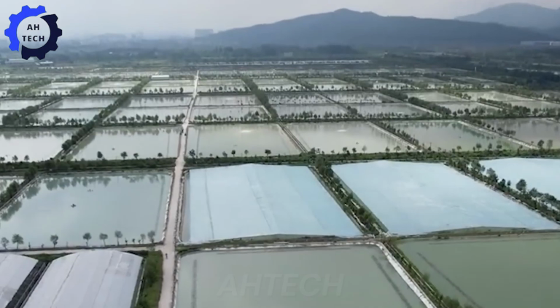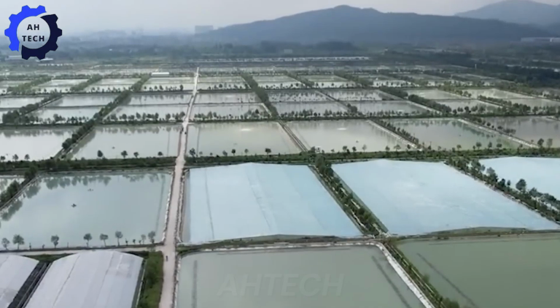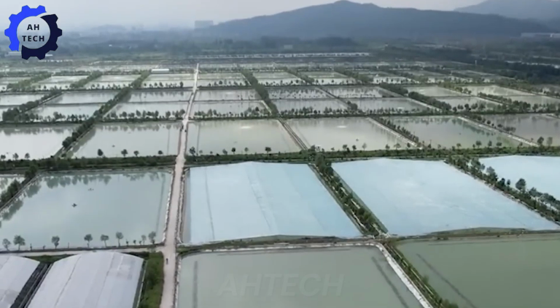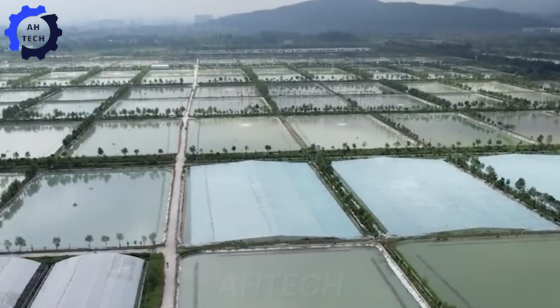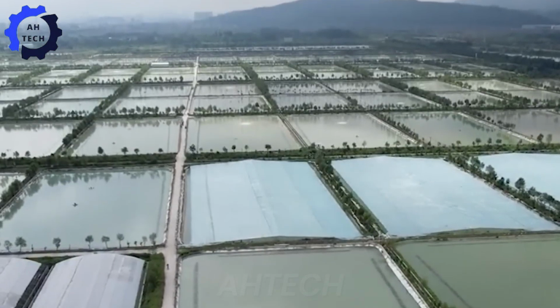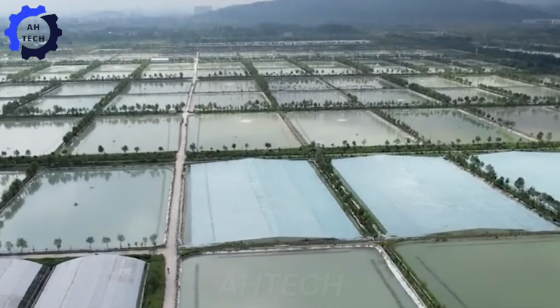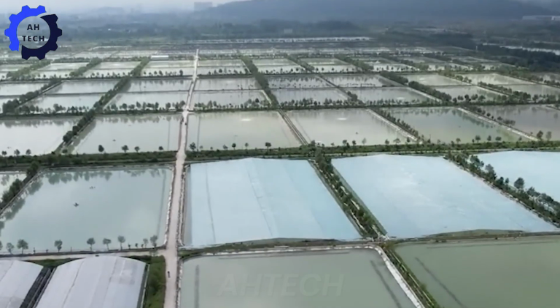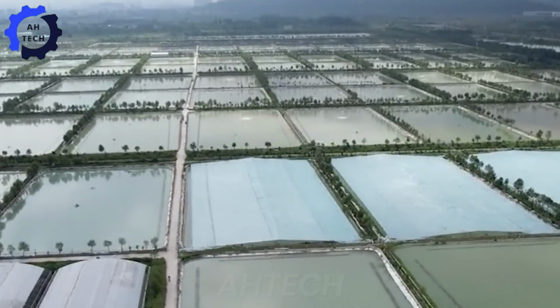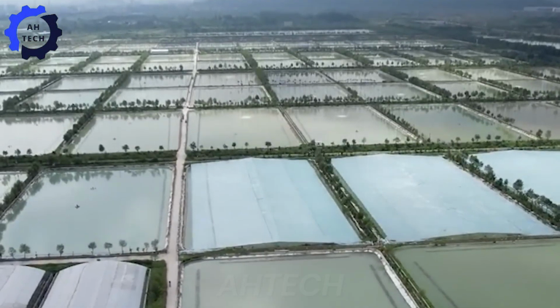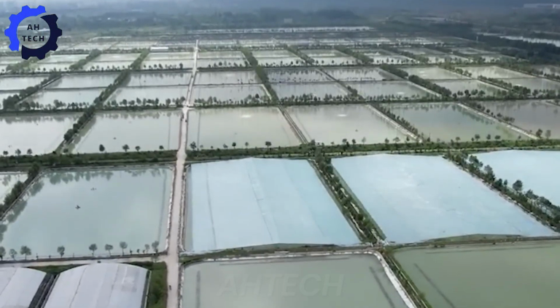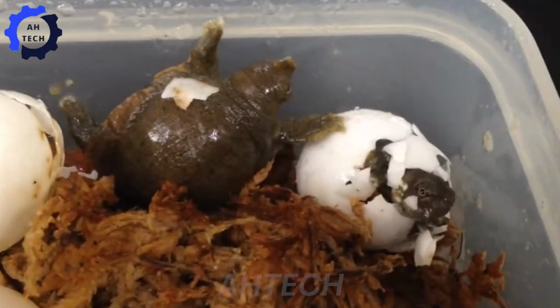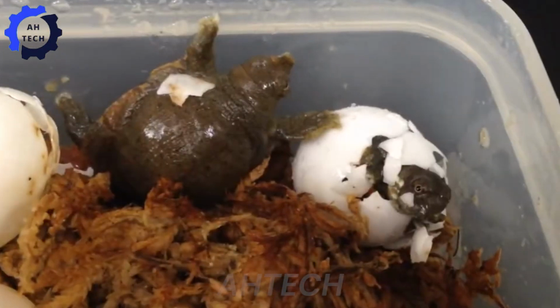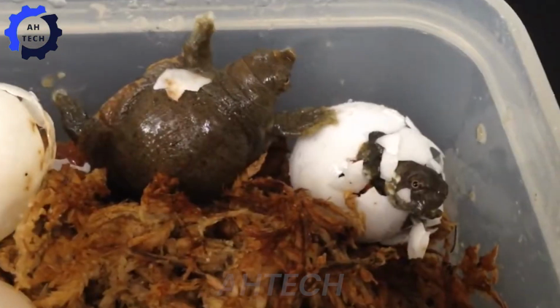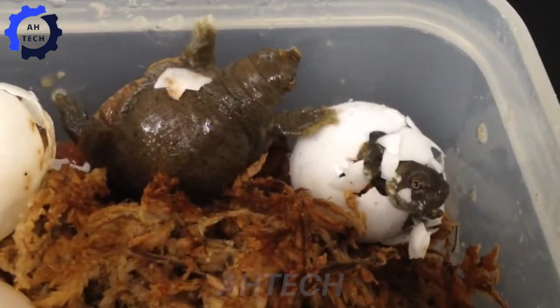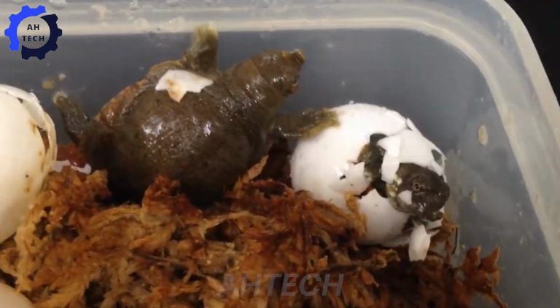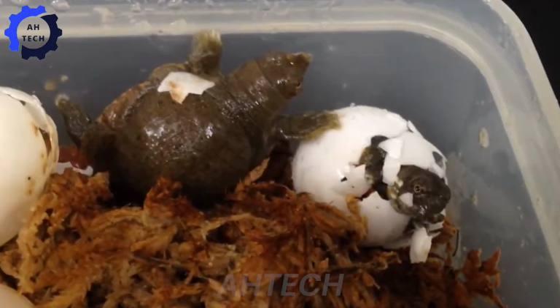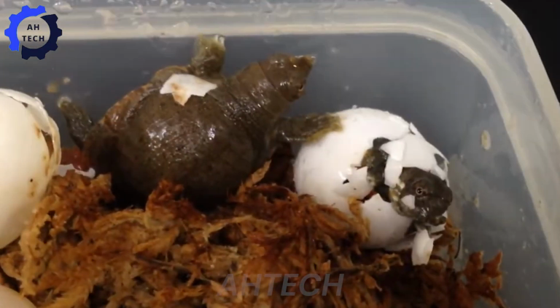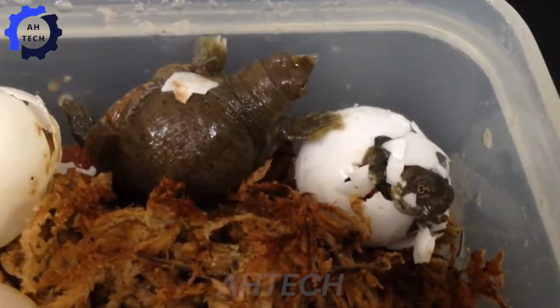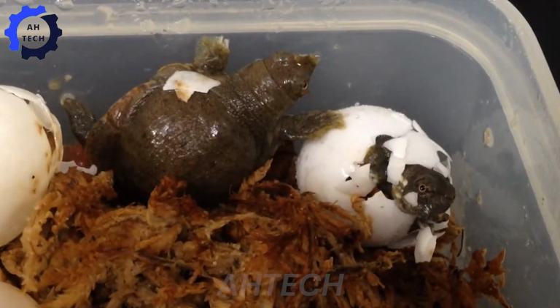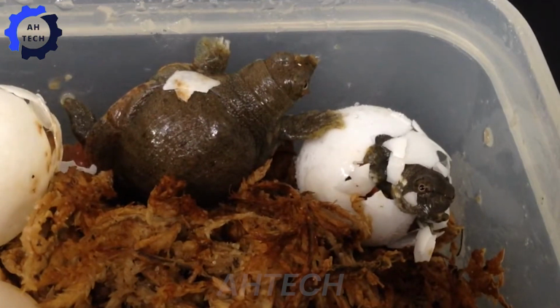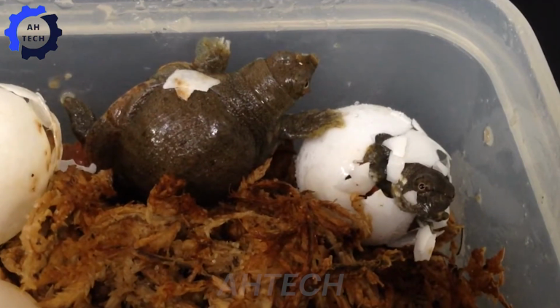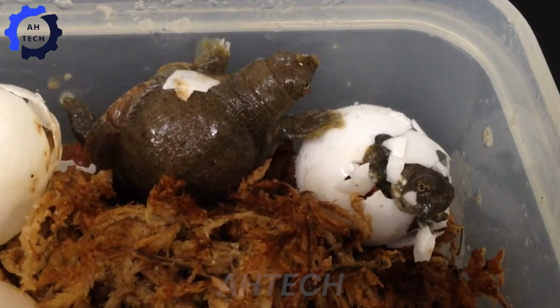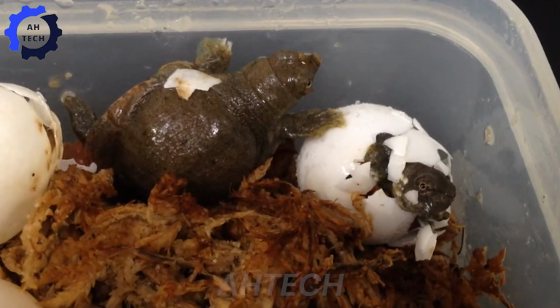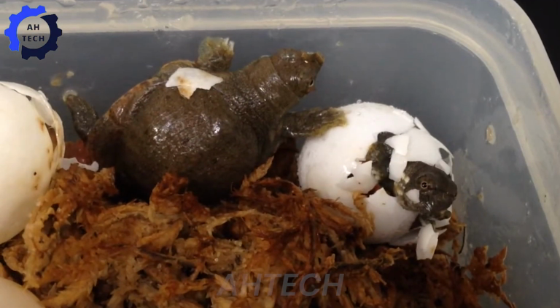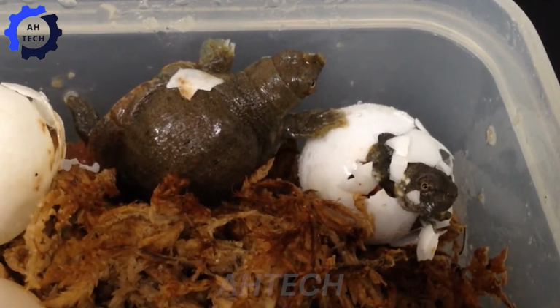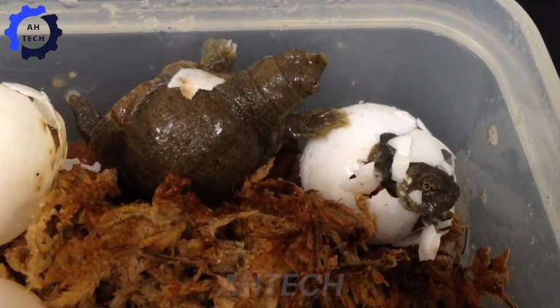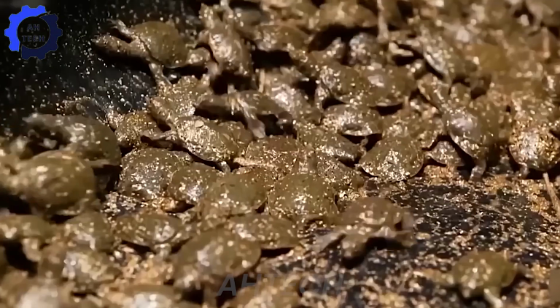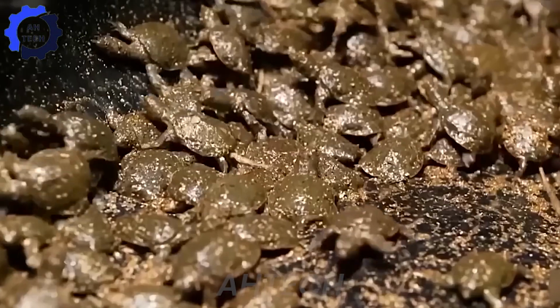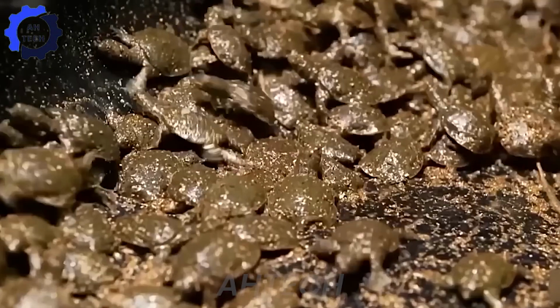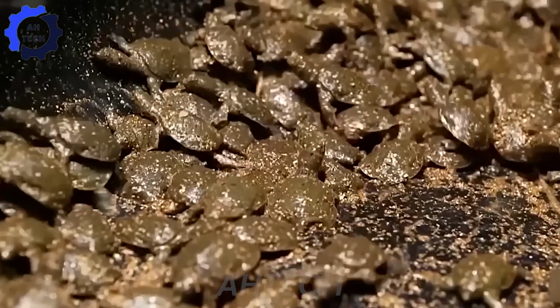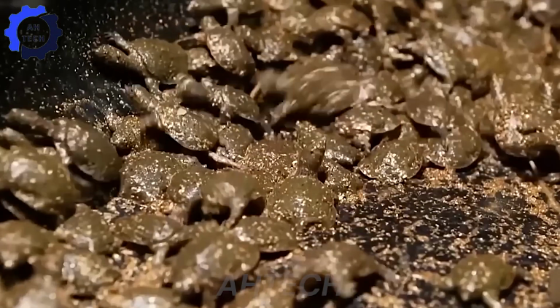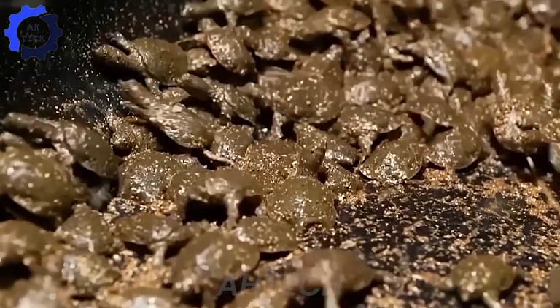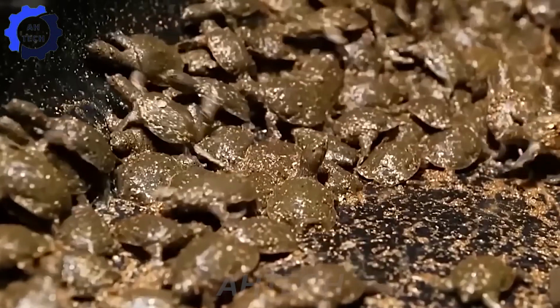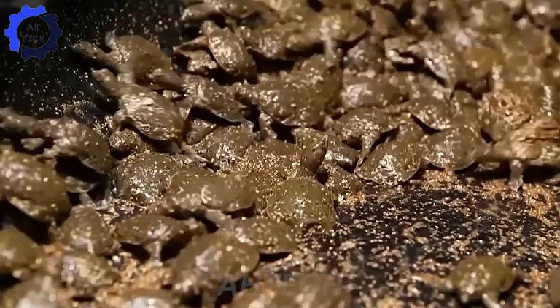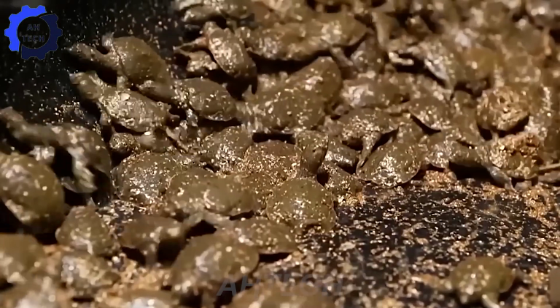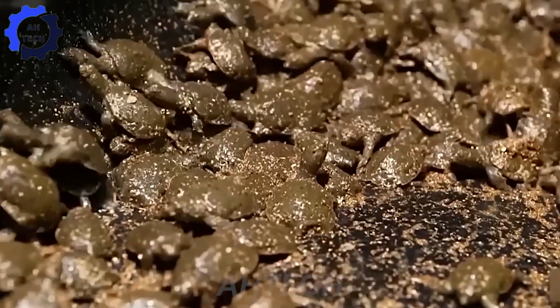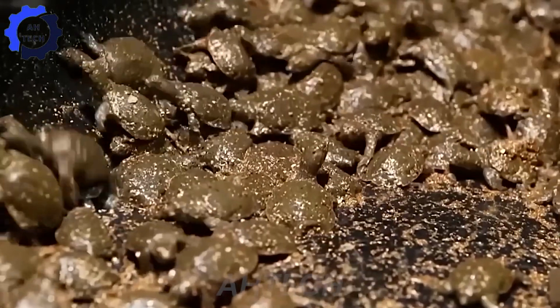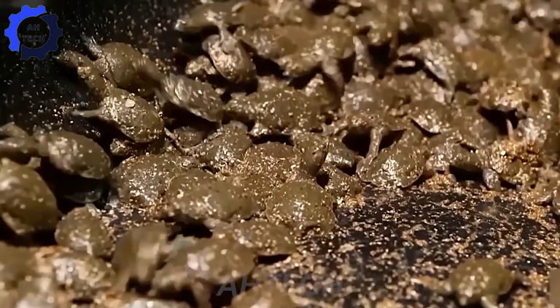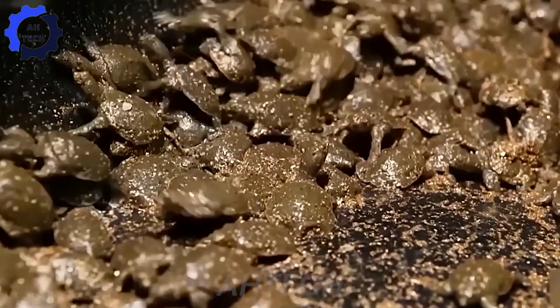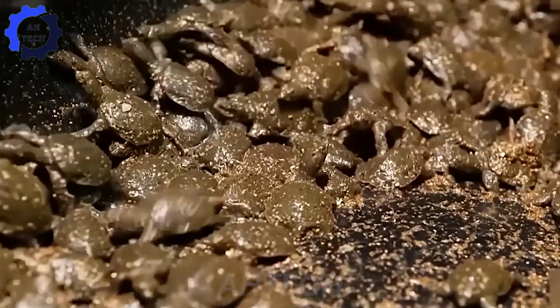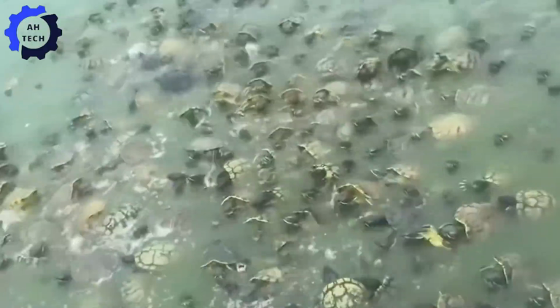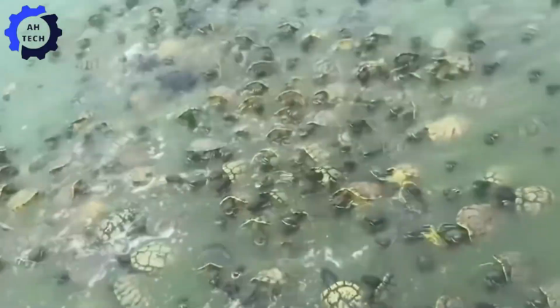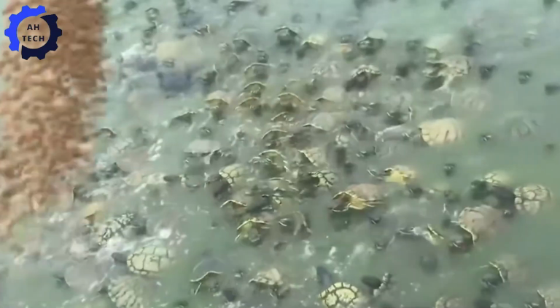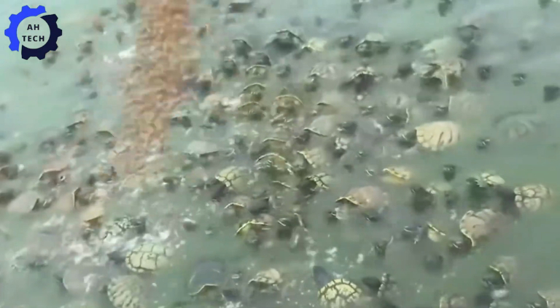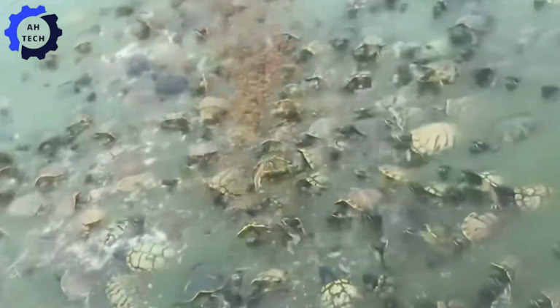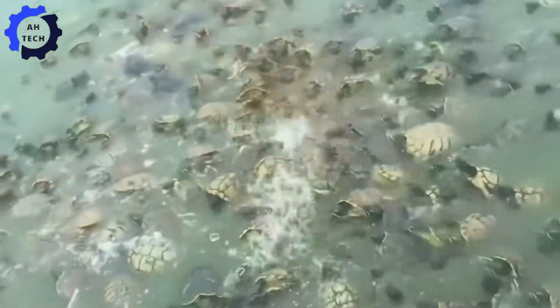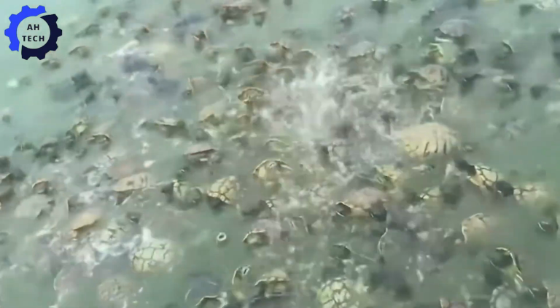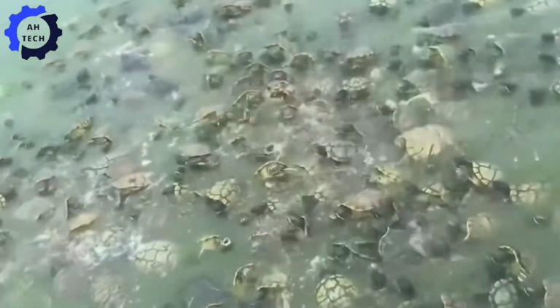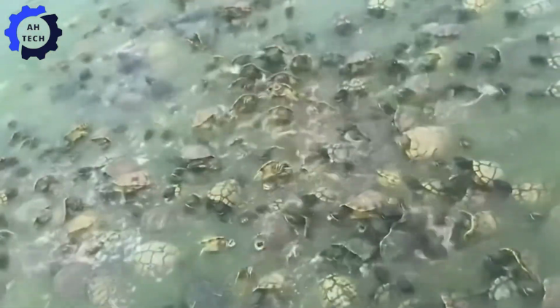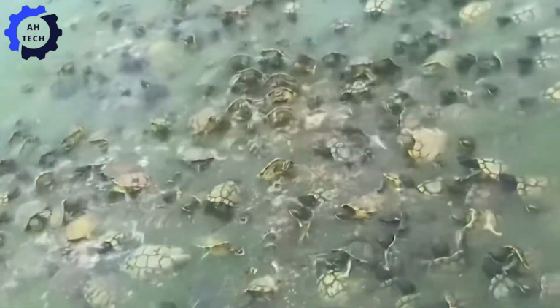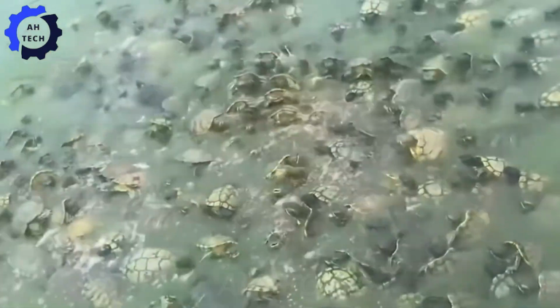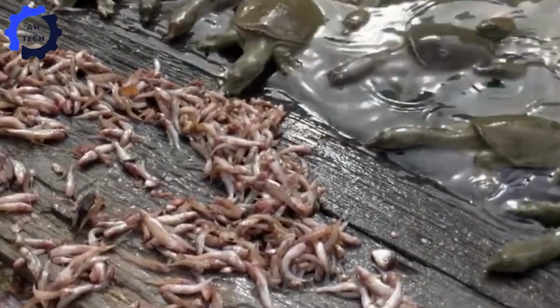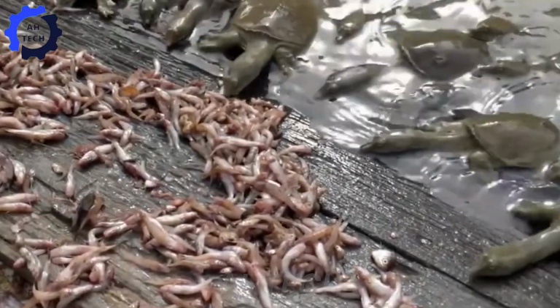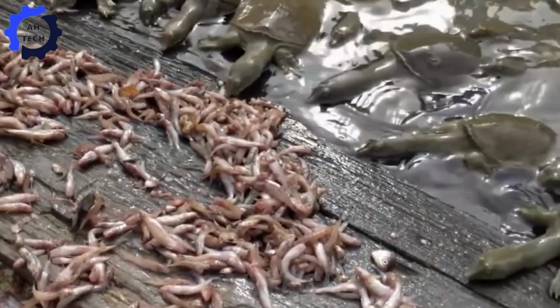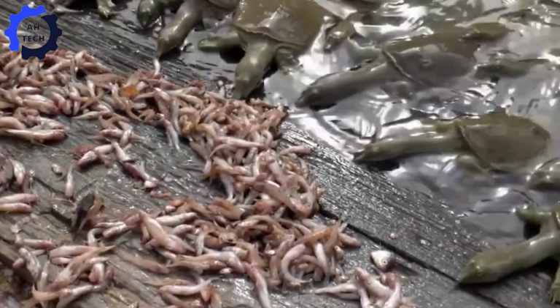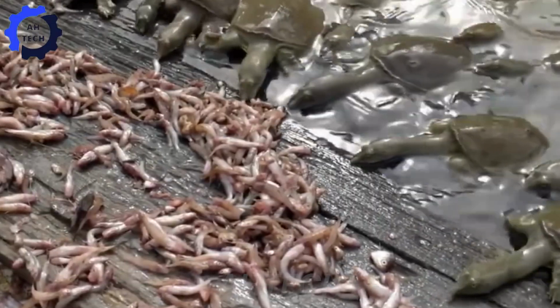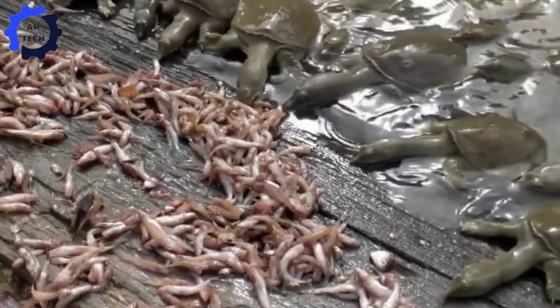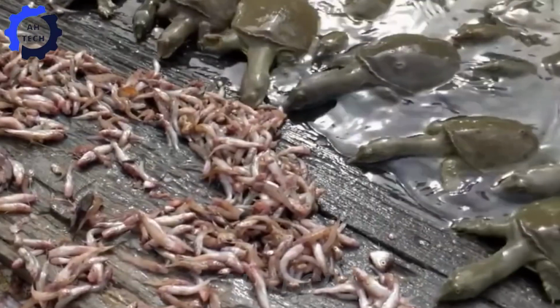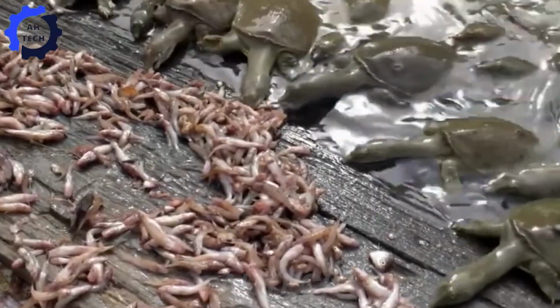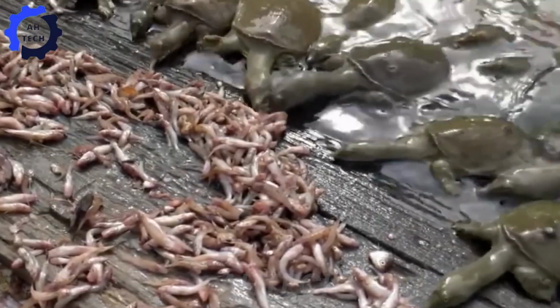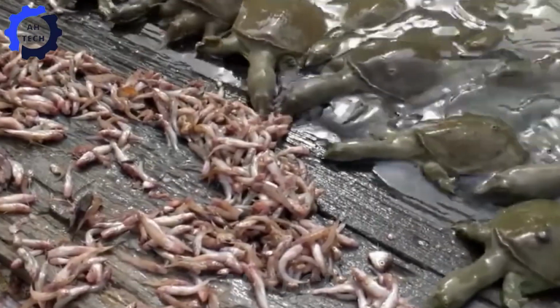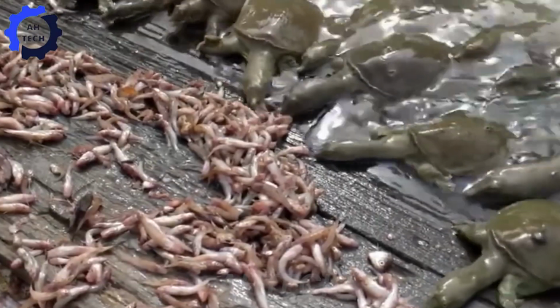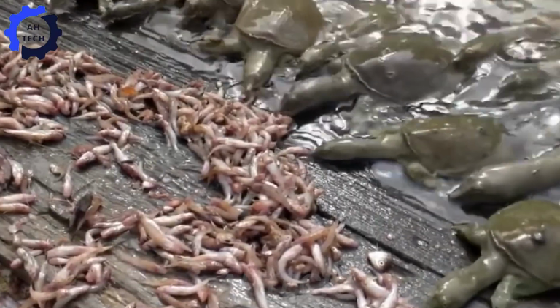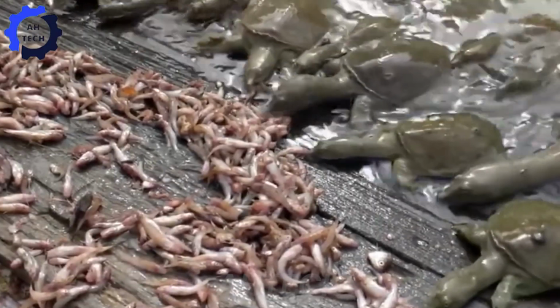Hello, my friends. Welcome to A-Tech. Did you know that a nearly extinct animal has become an important economic resource in China?